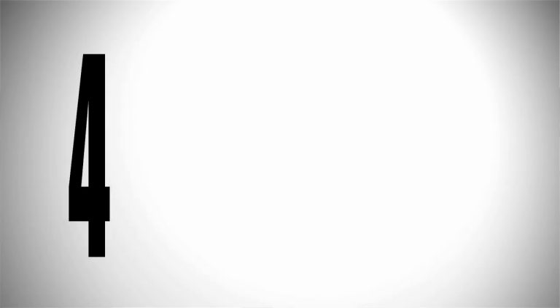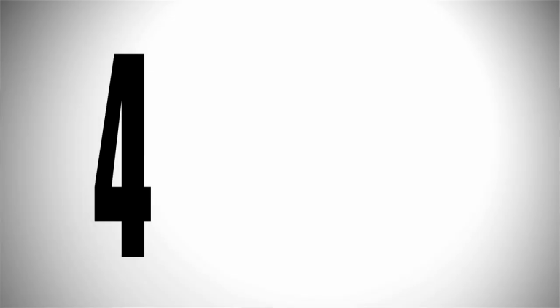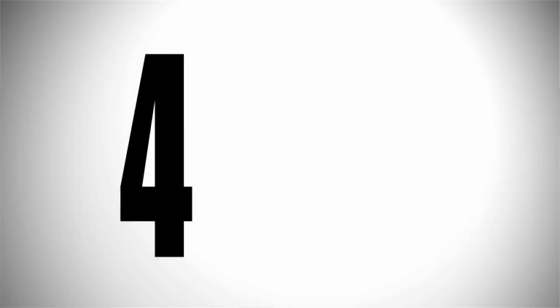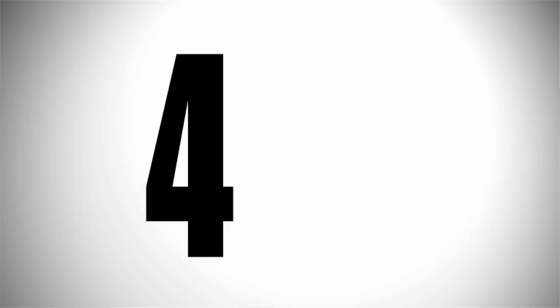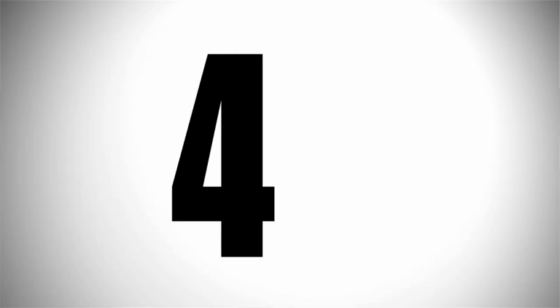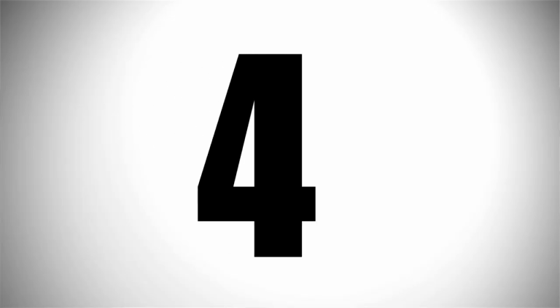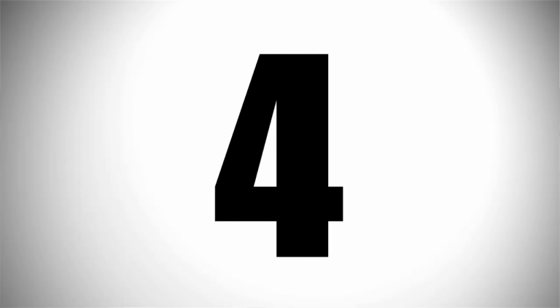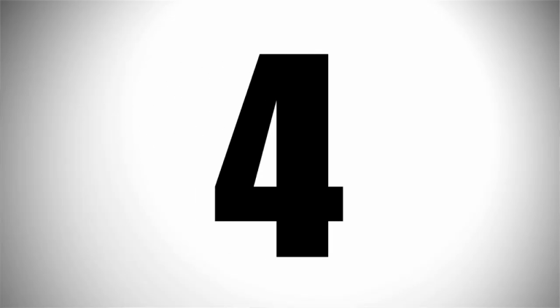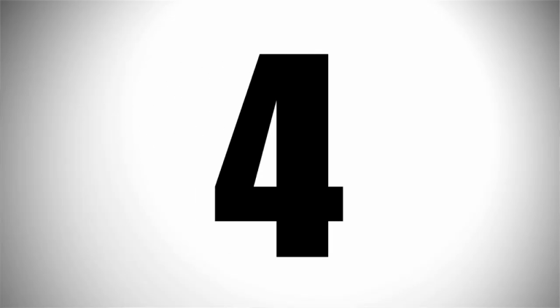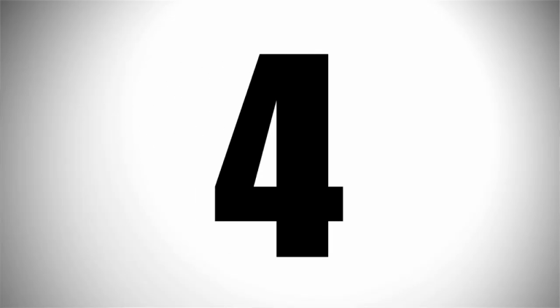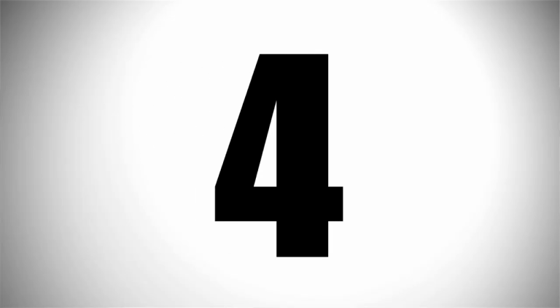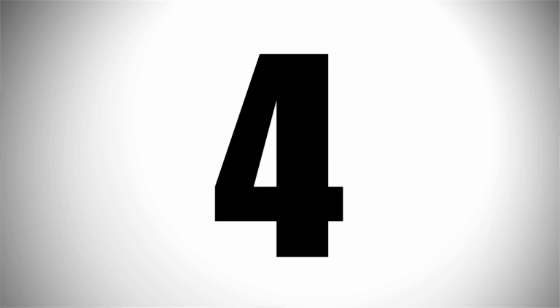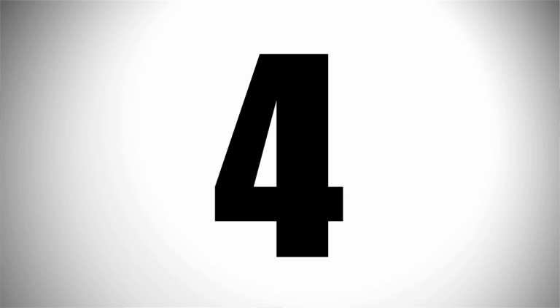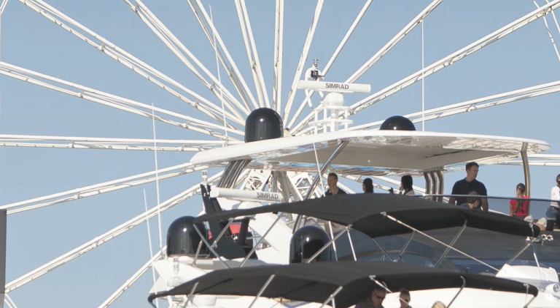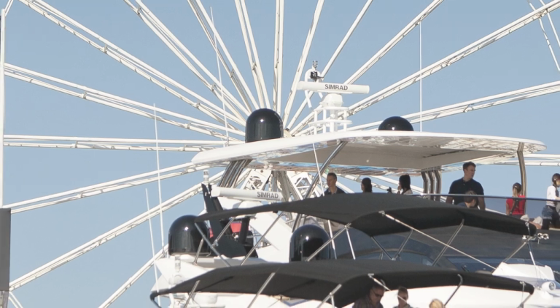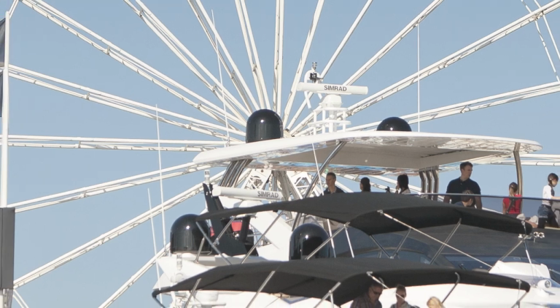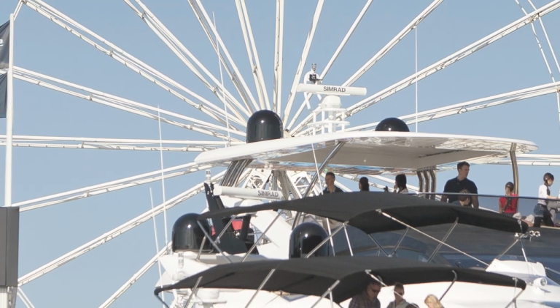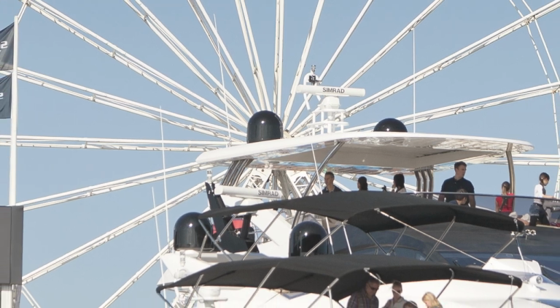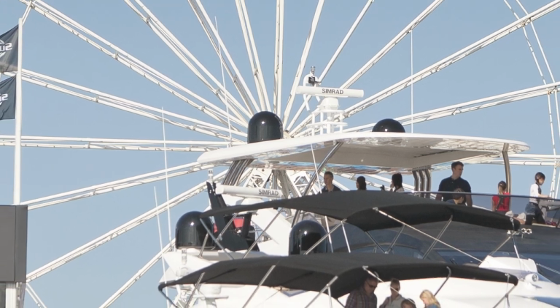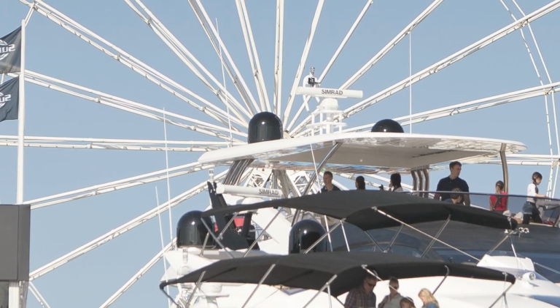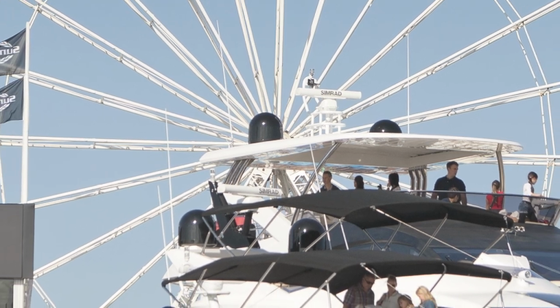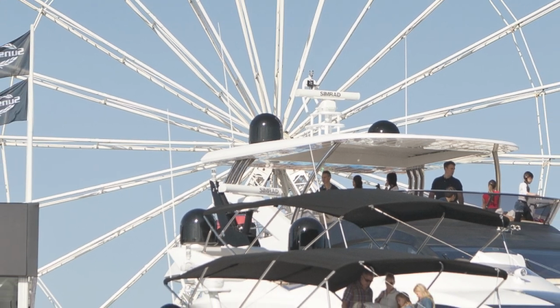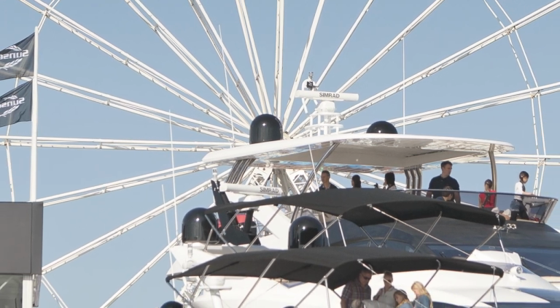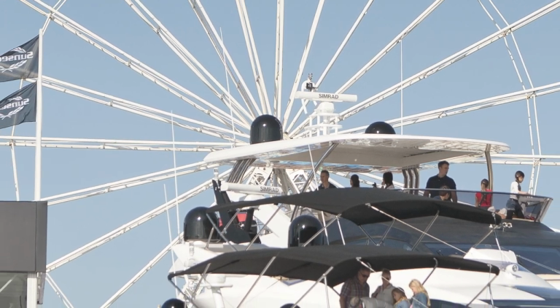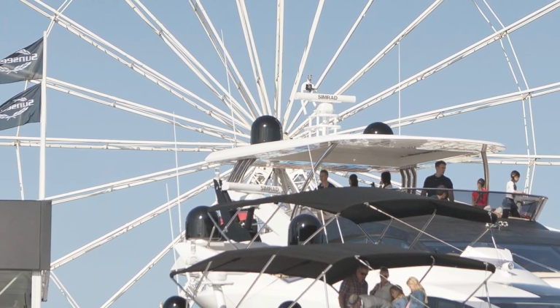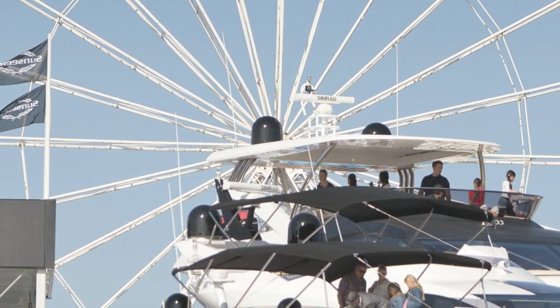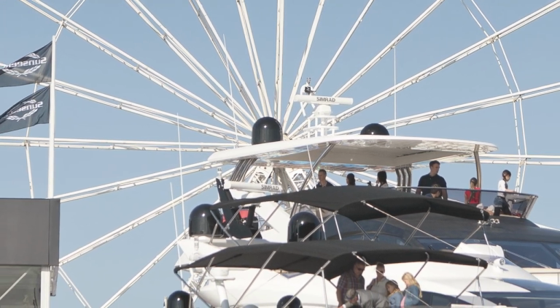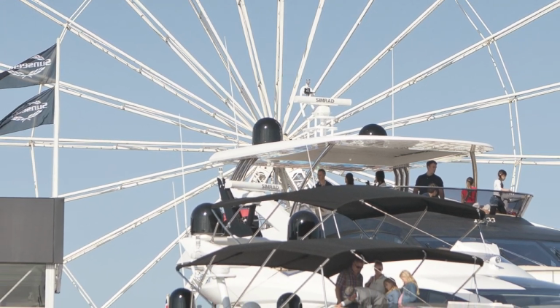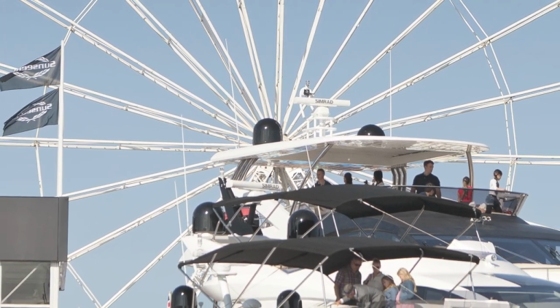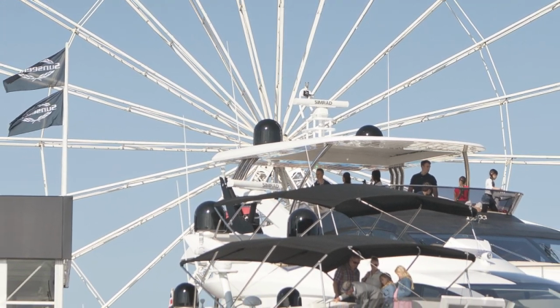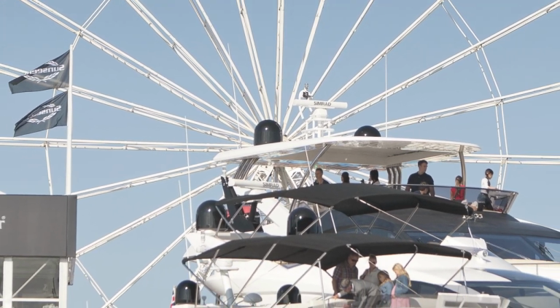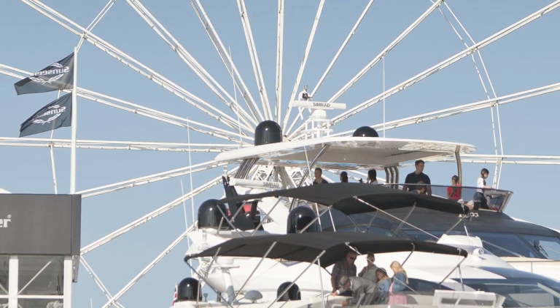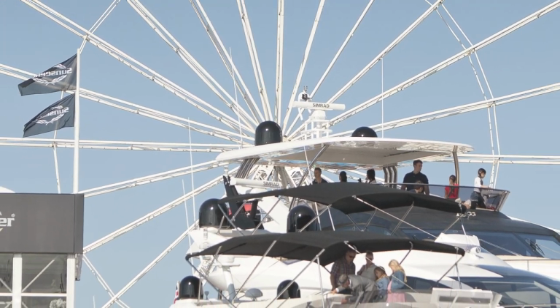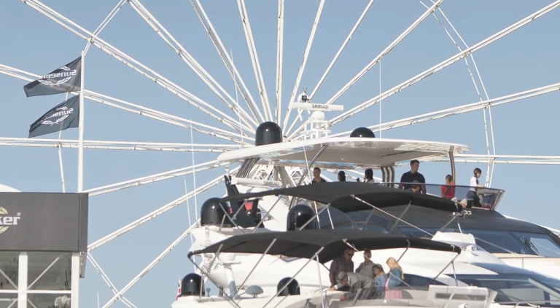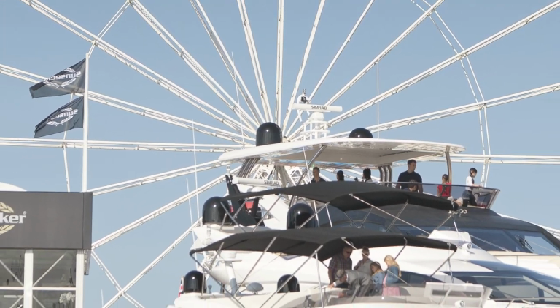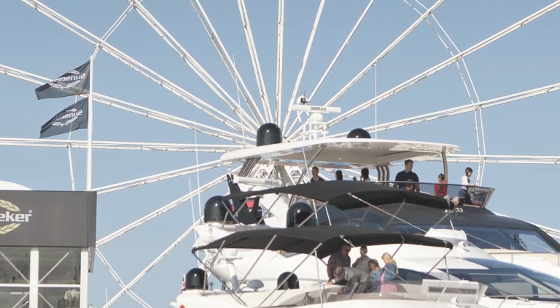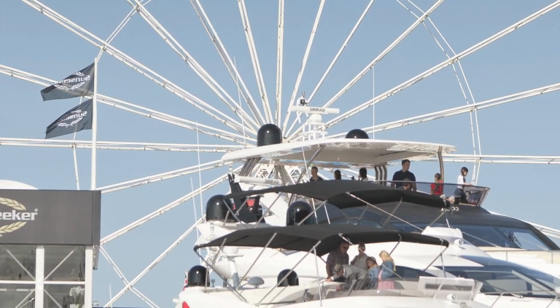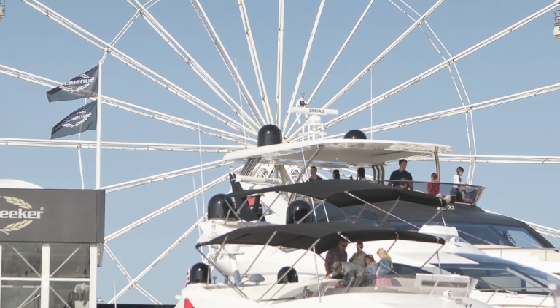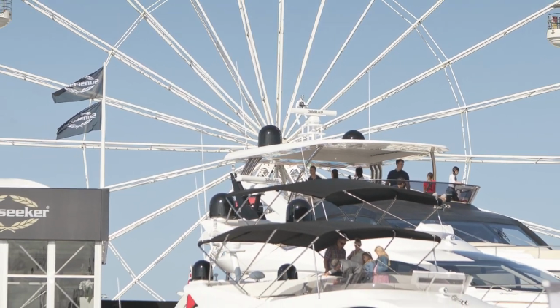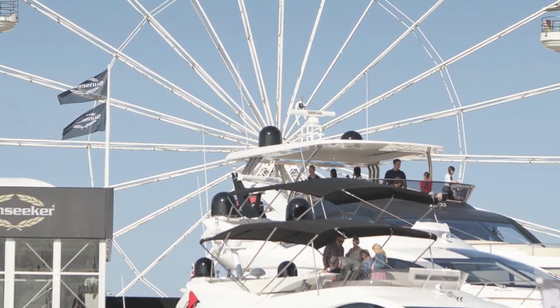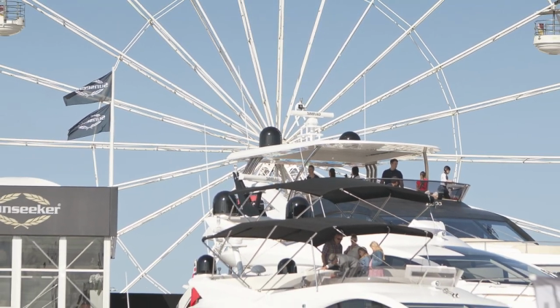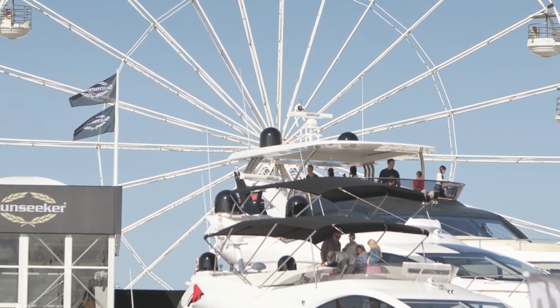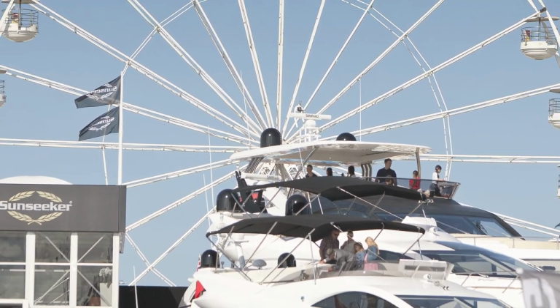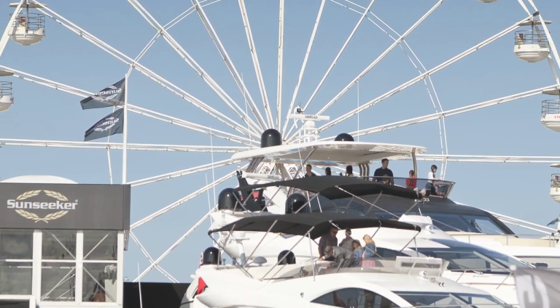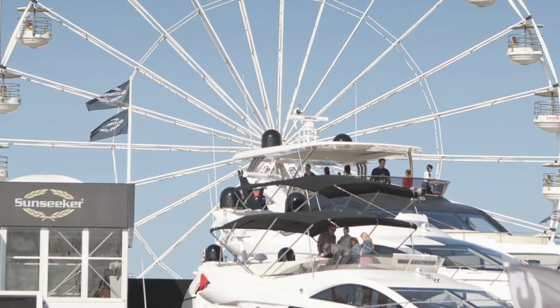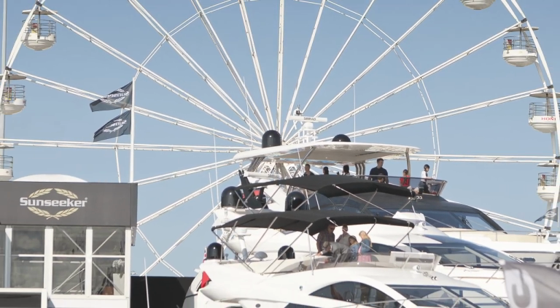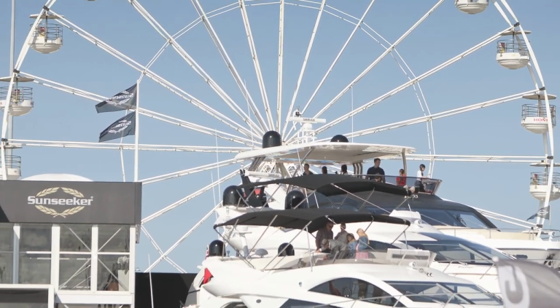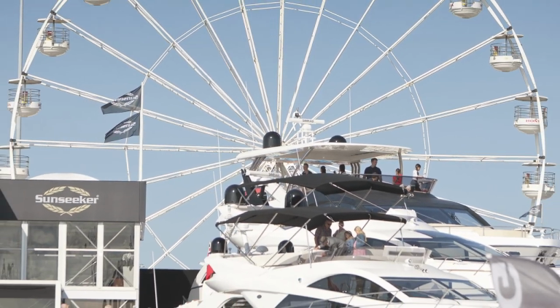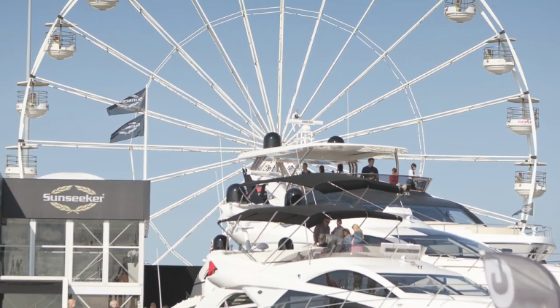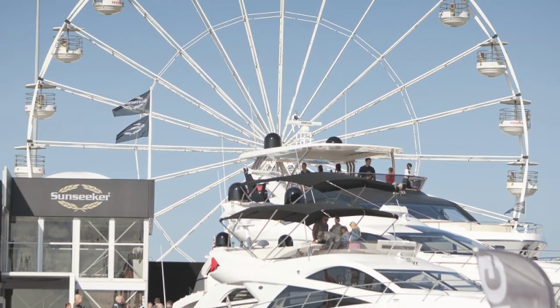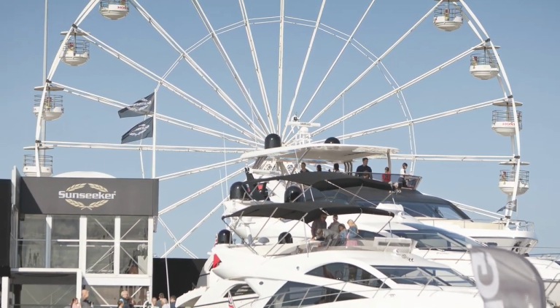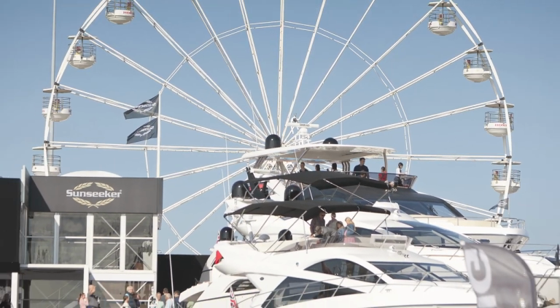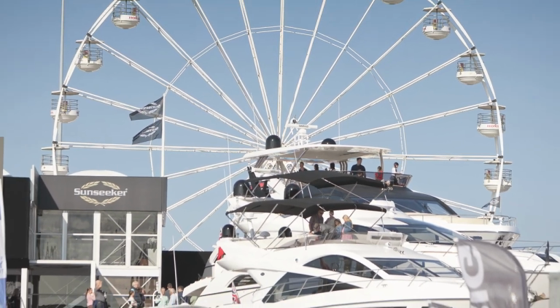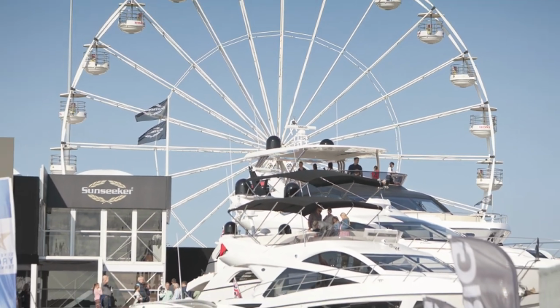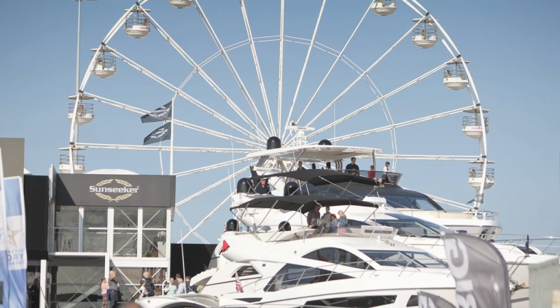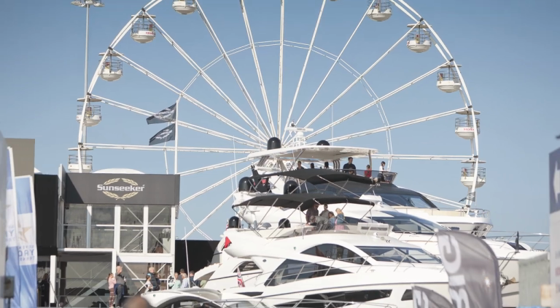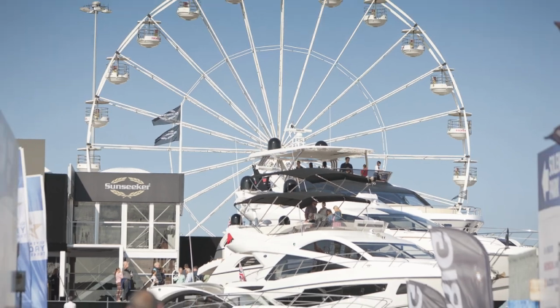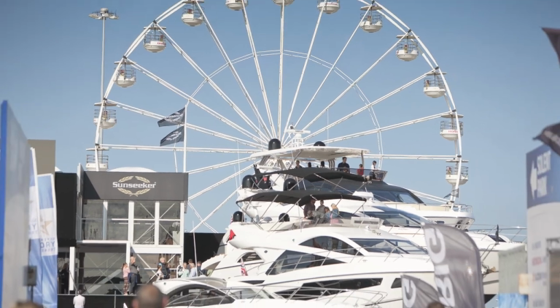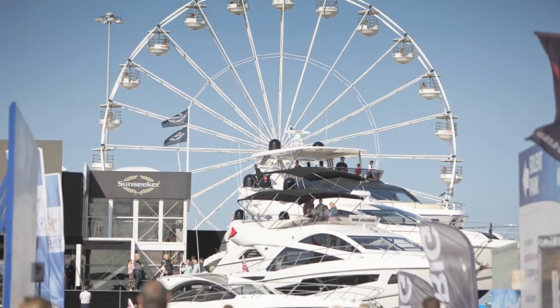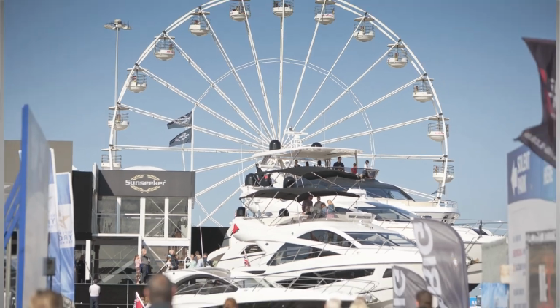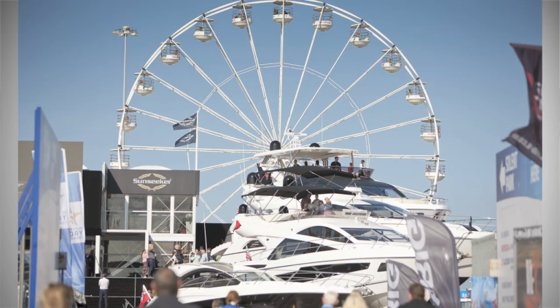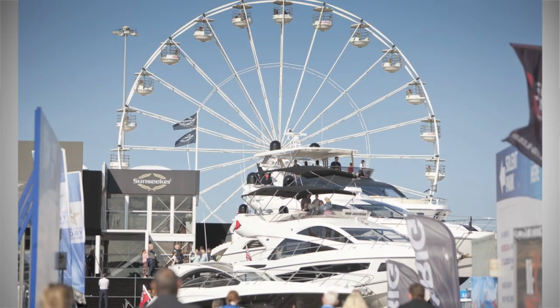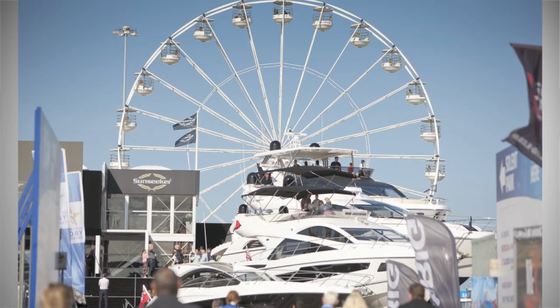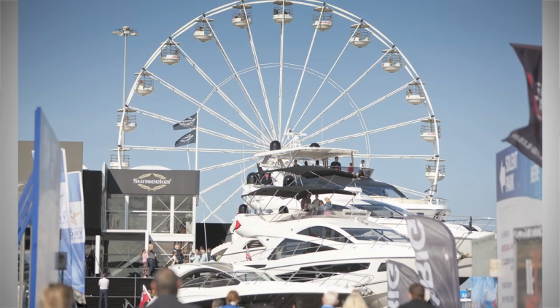Four, at Southampton Boat Show 2014 a 30 metre high wheel was installed, something that had never been done before.